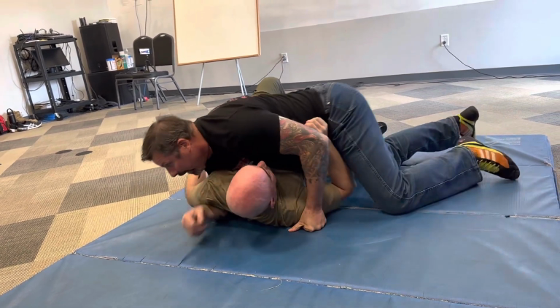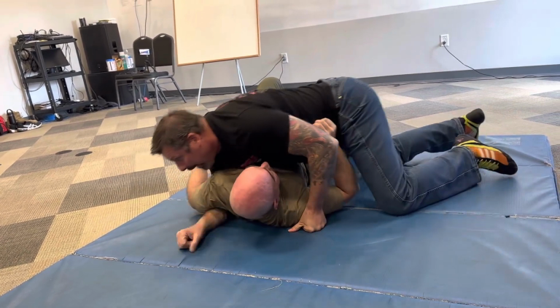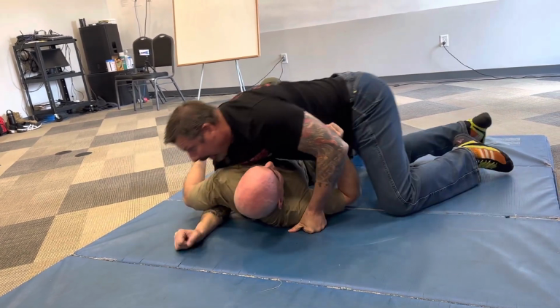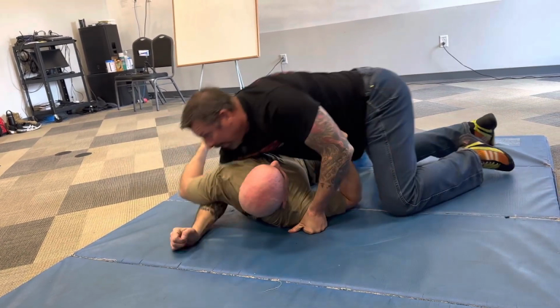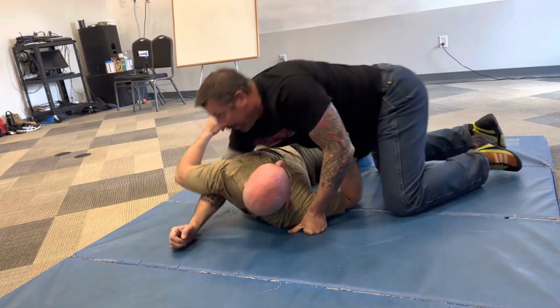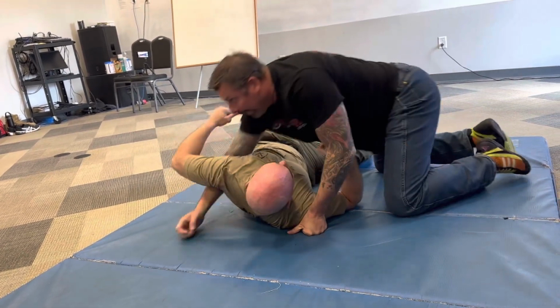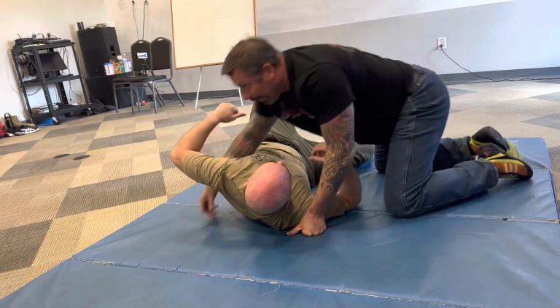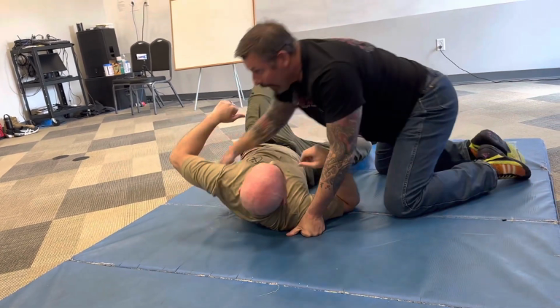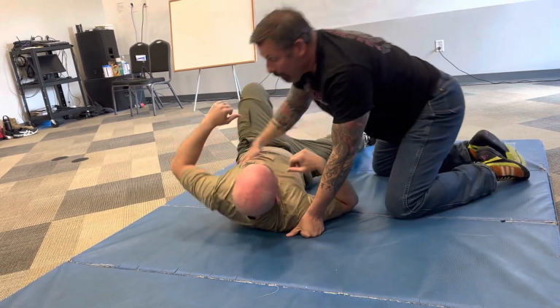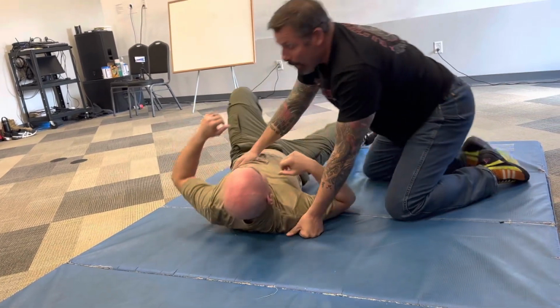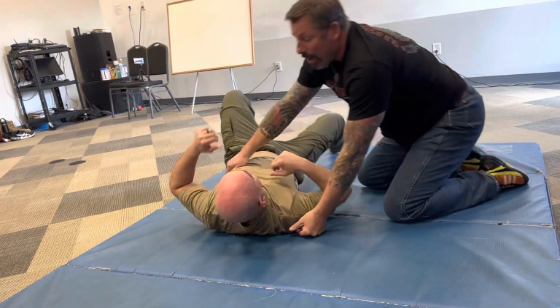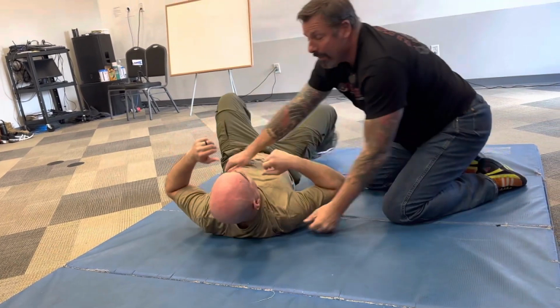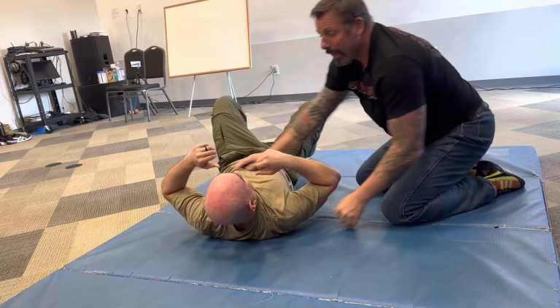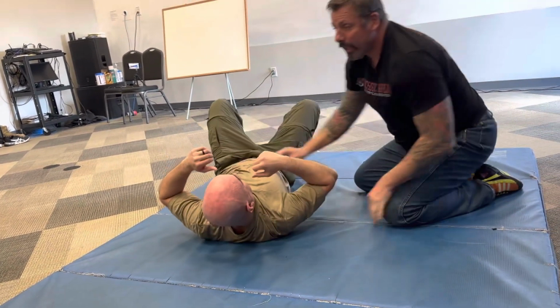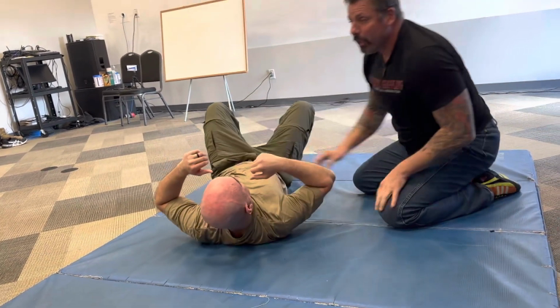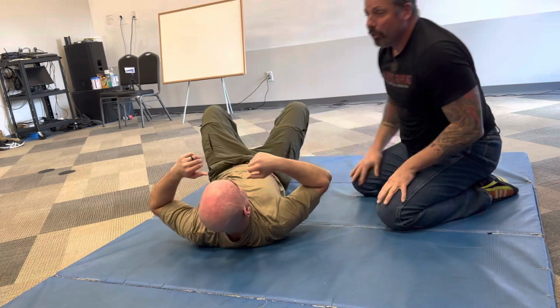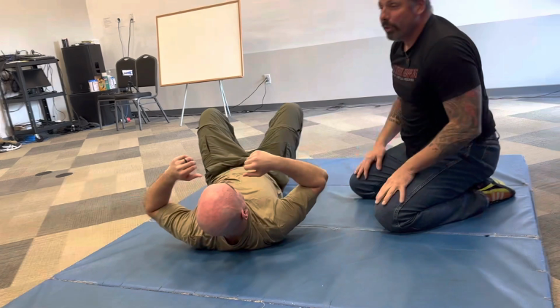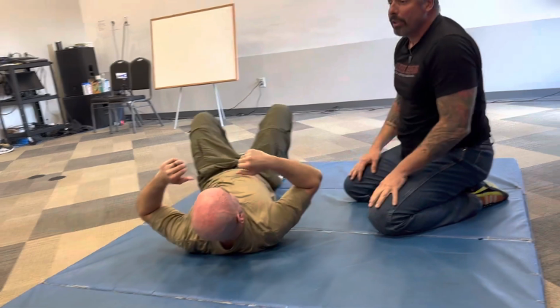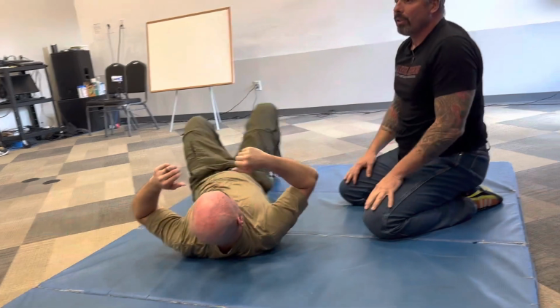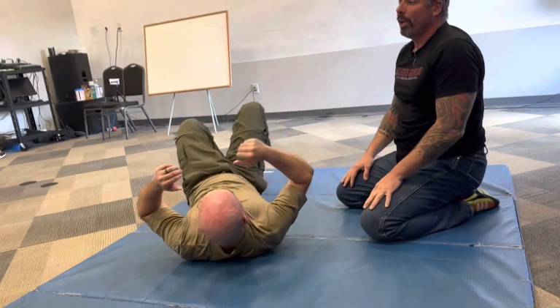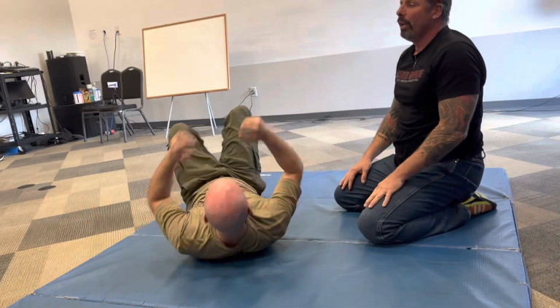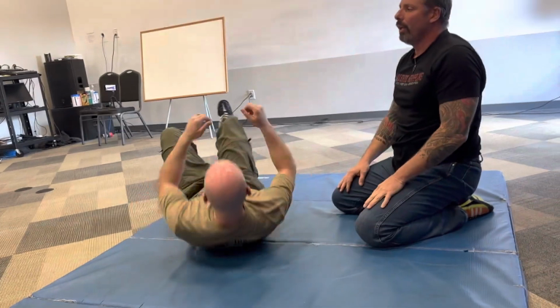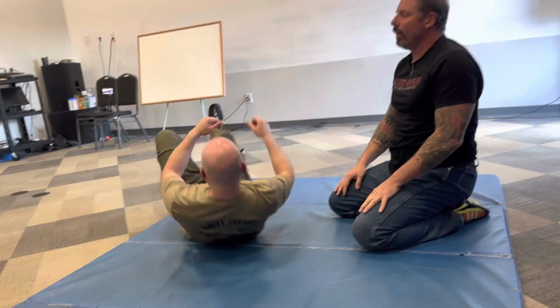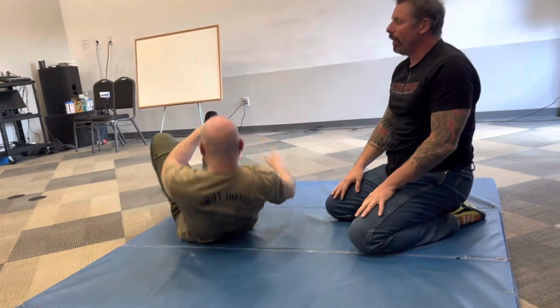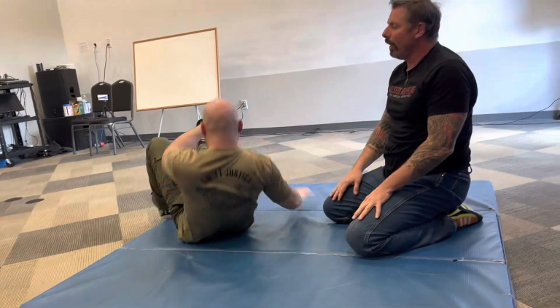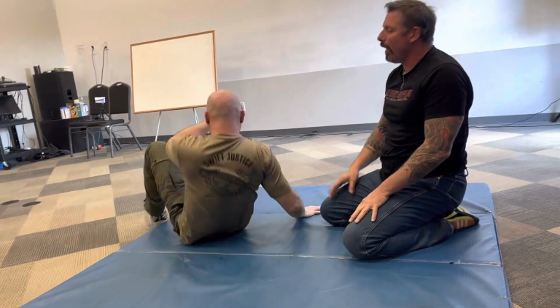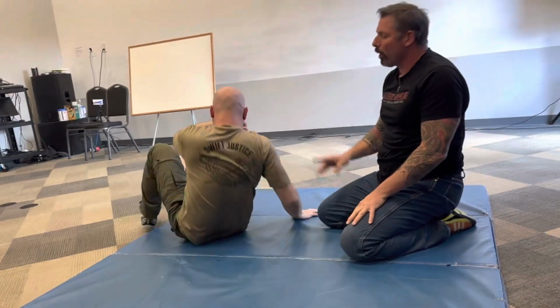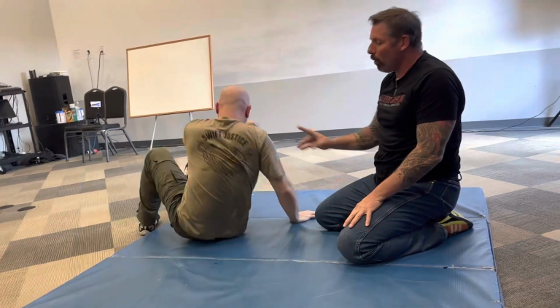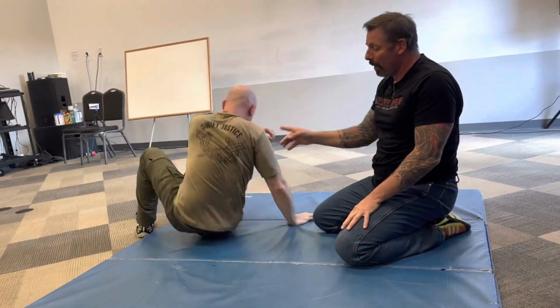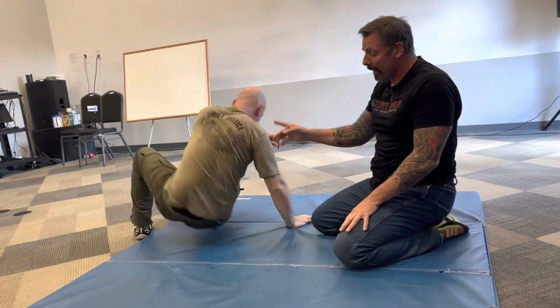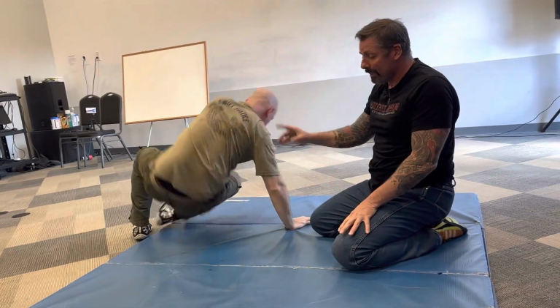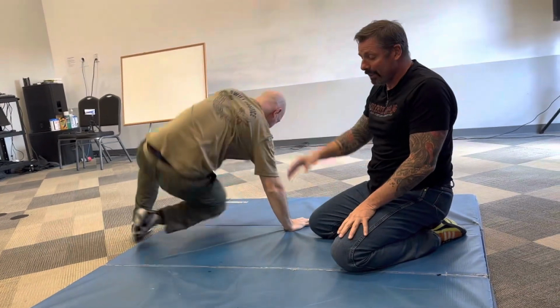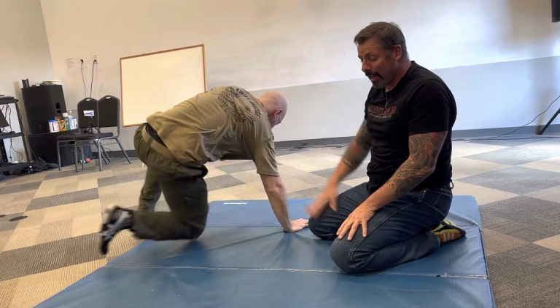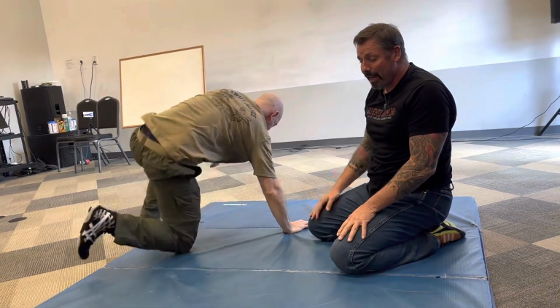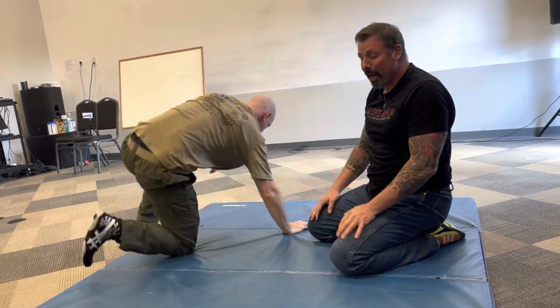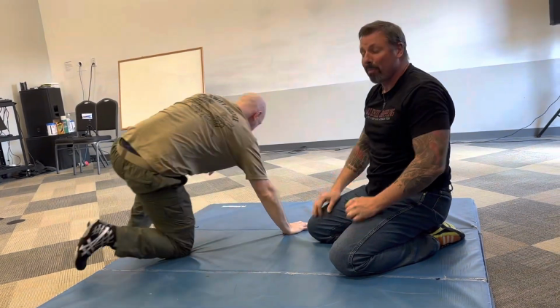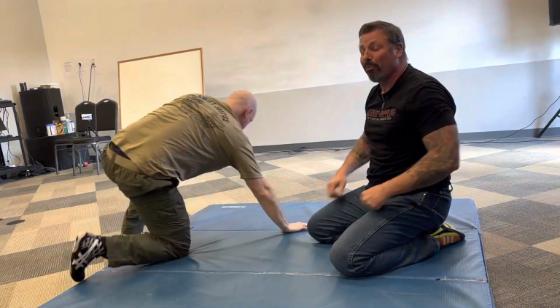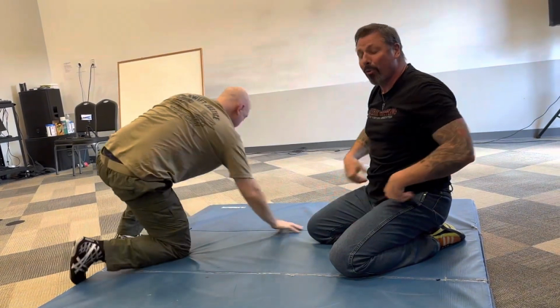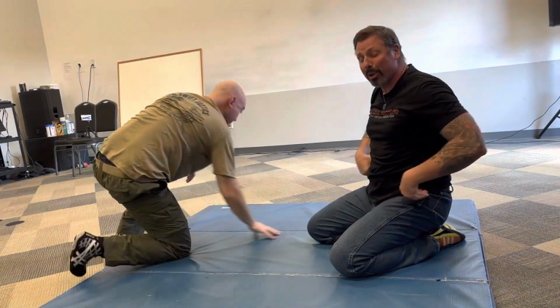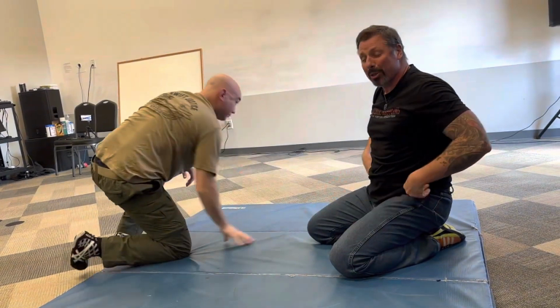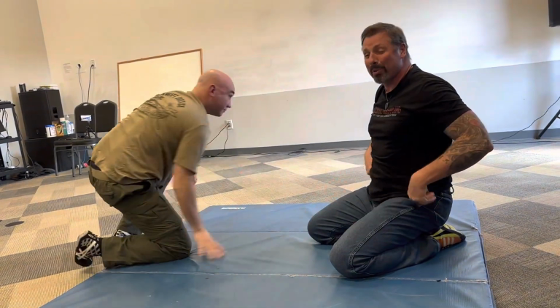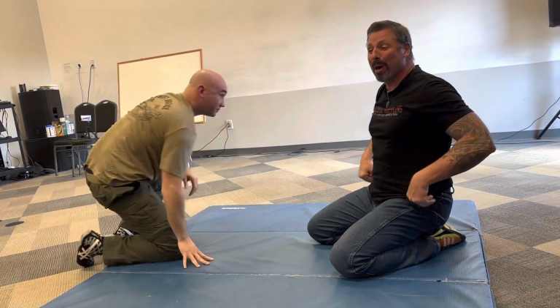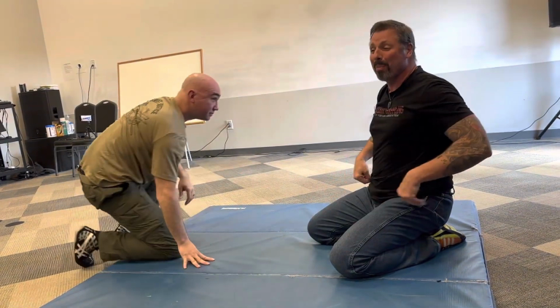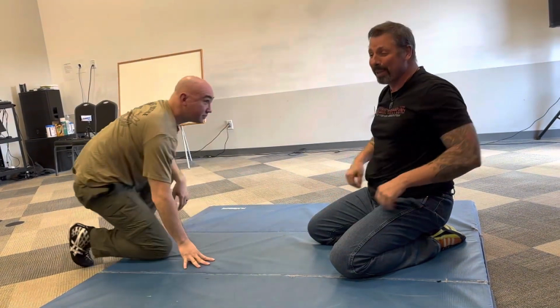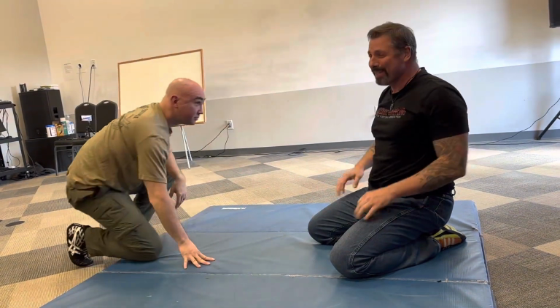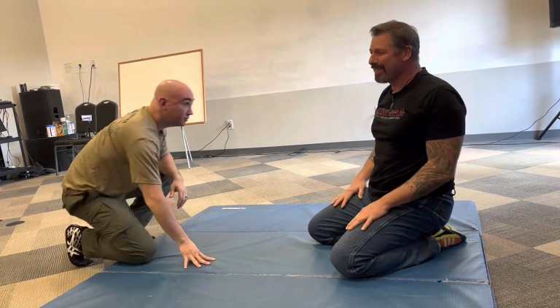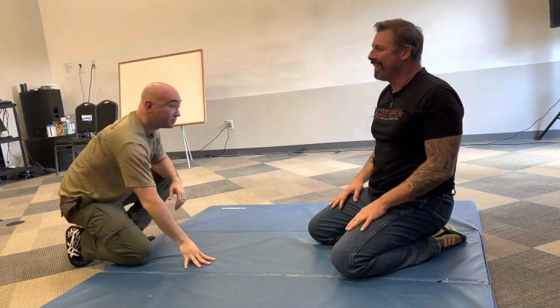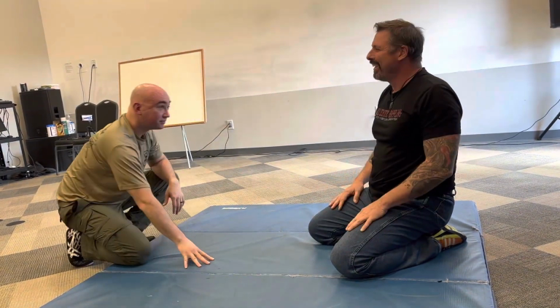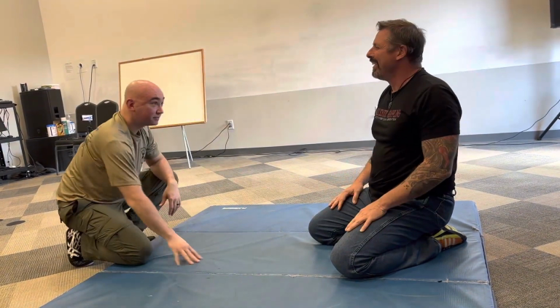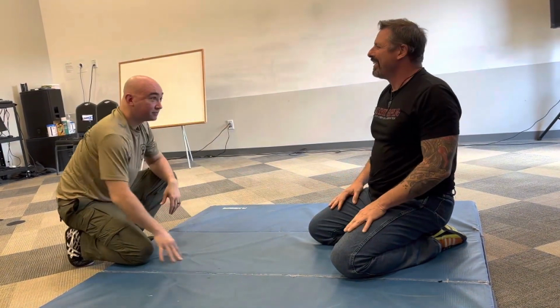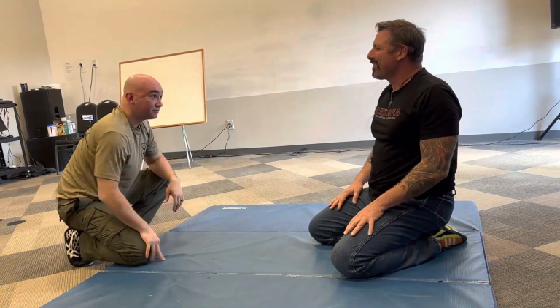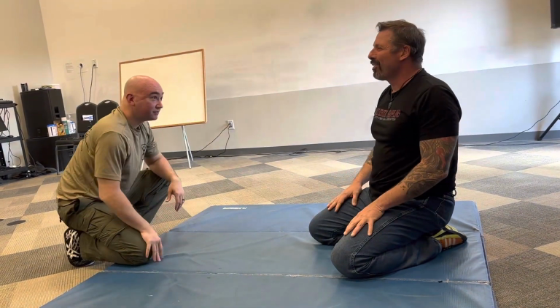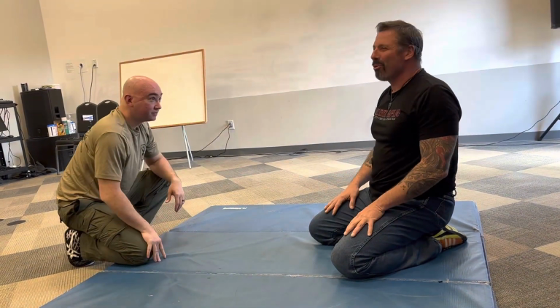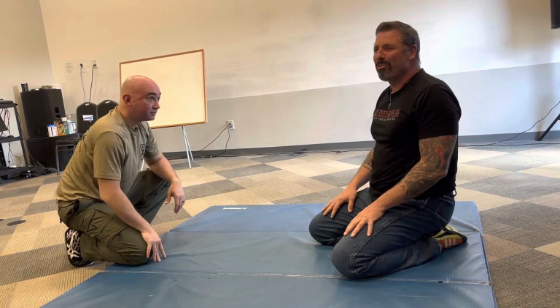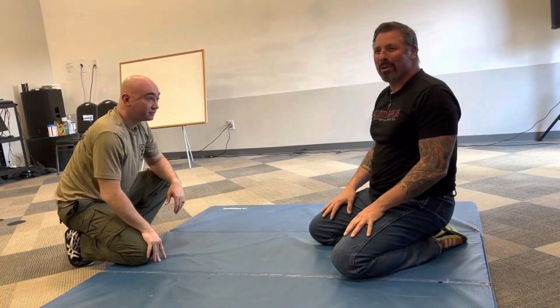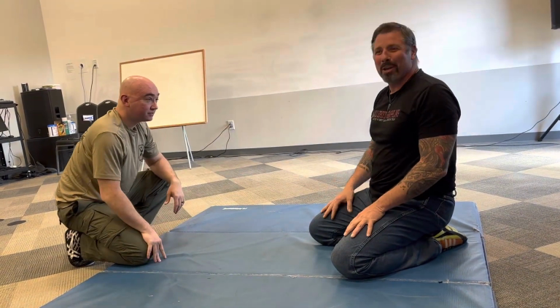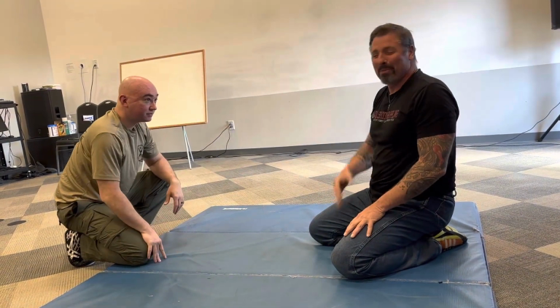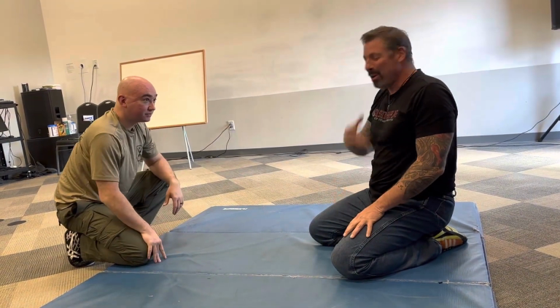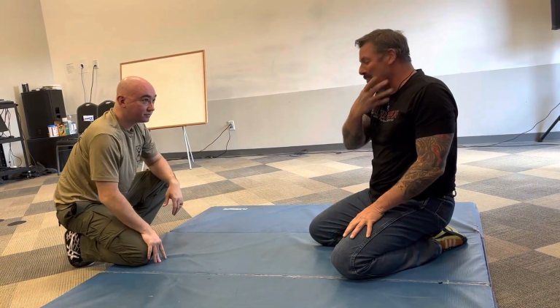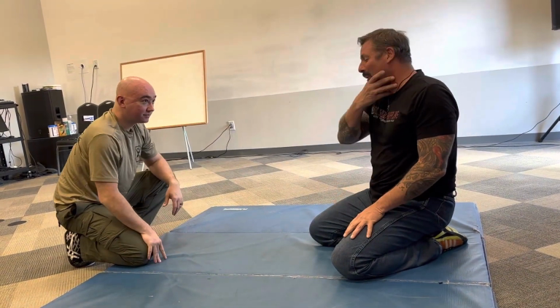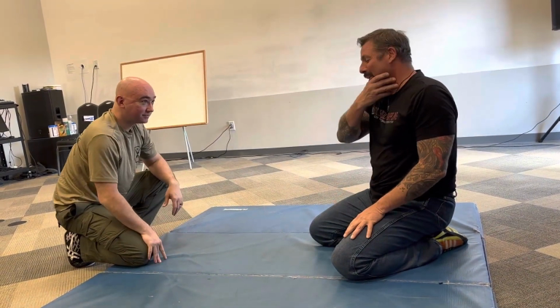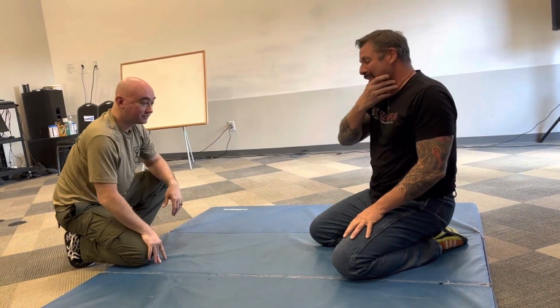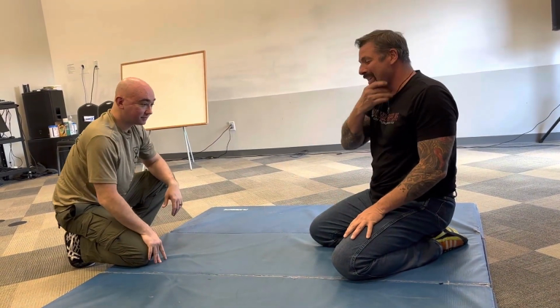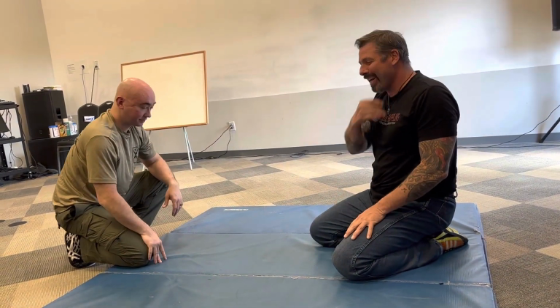If you have neck injuries, let go of that neck before you hit the ground — please — so you don't wreck your partner's neck.